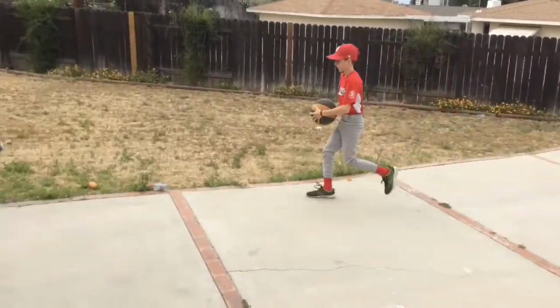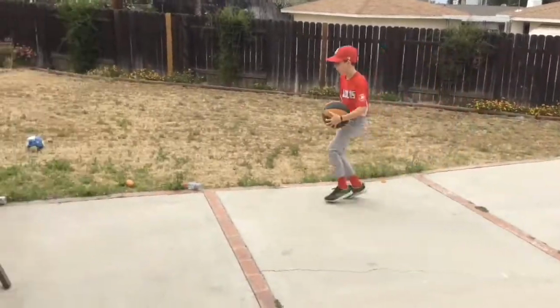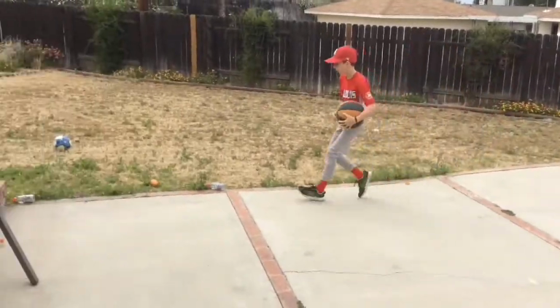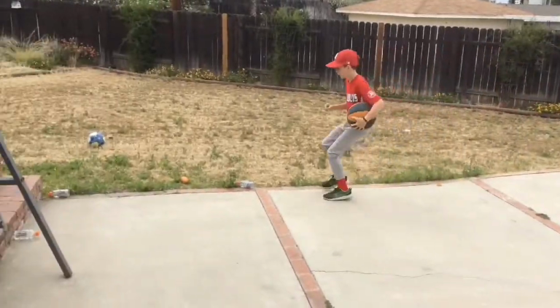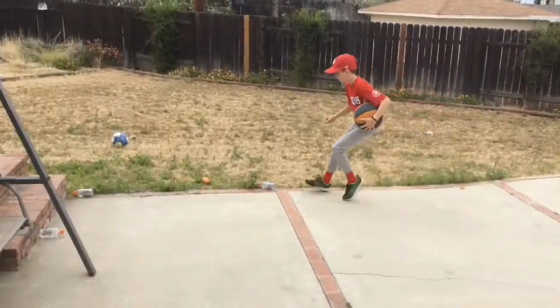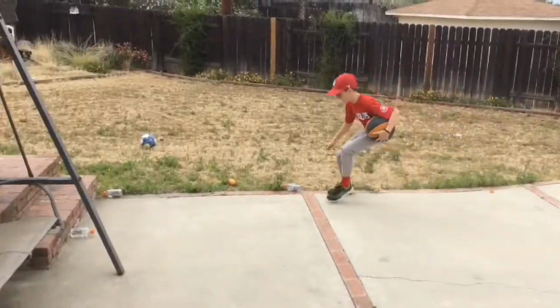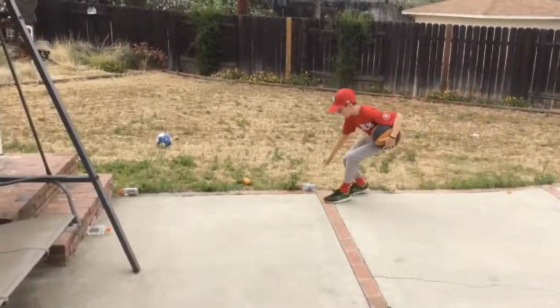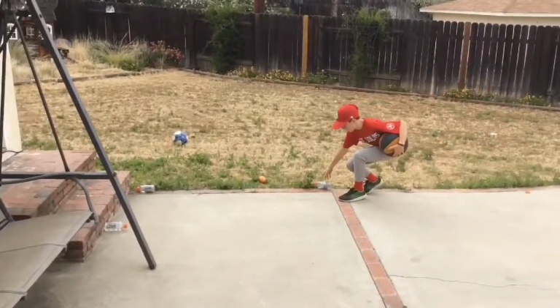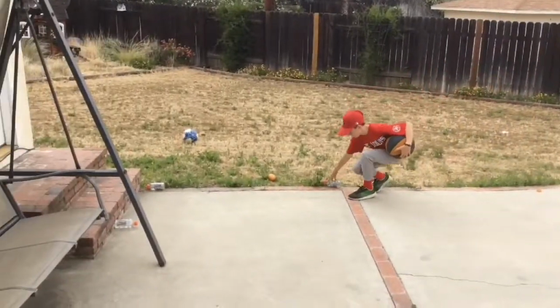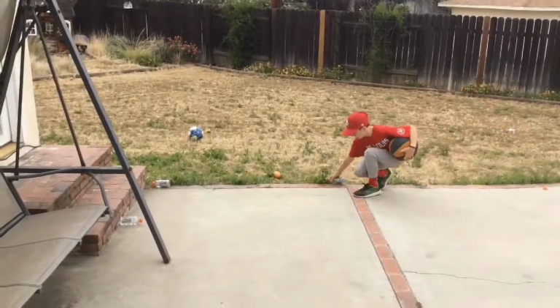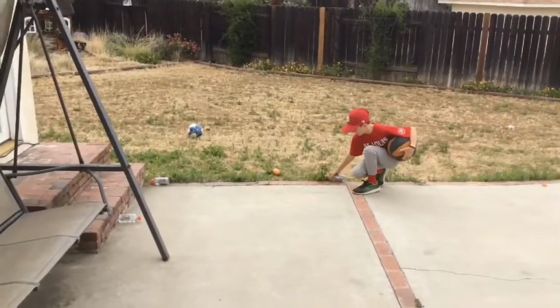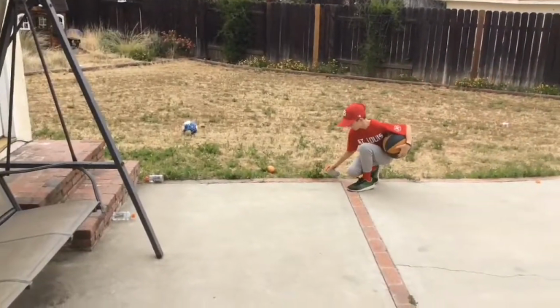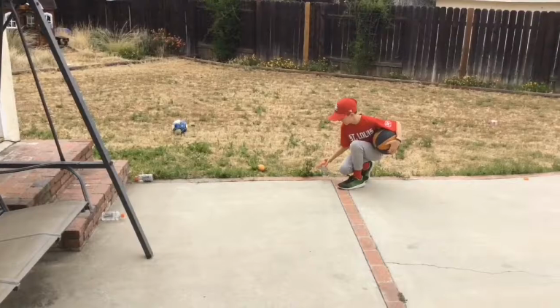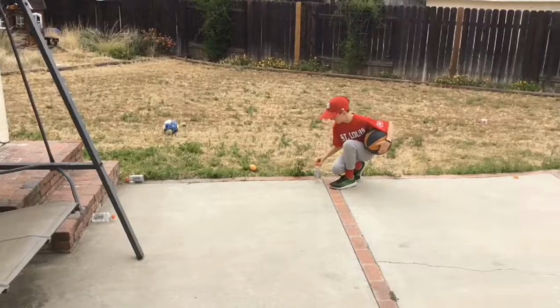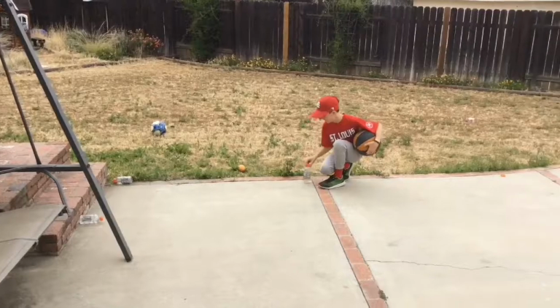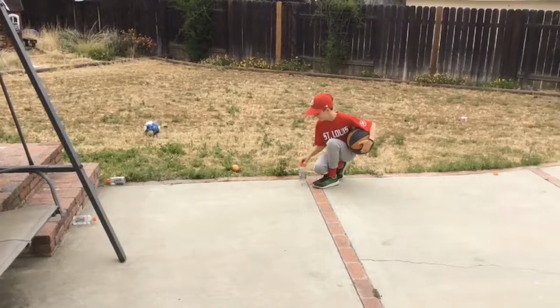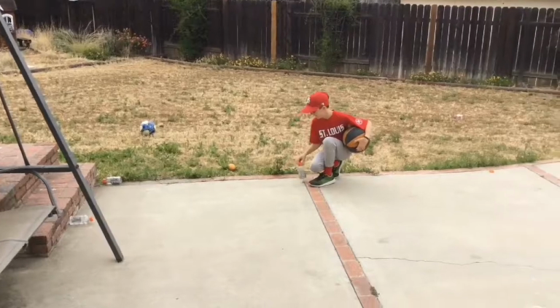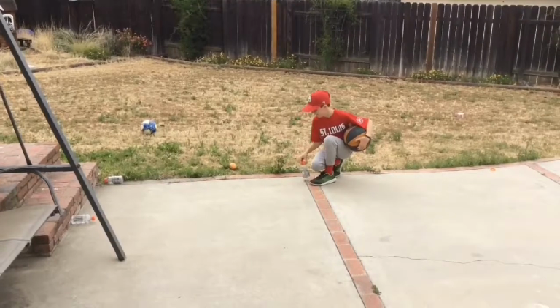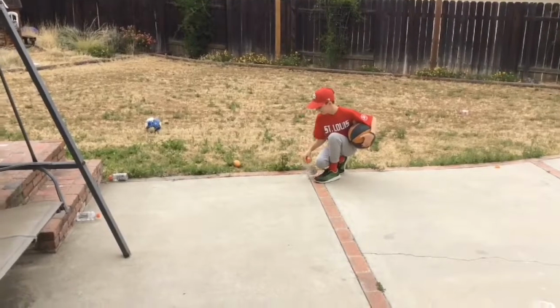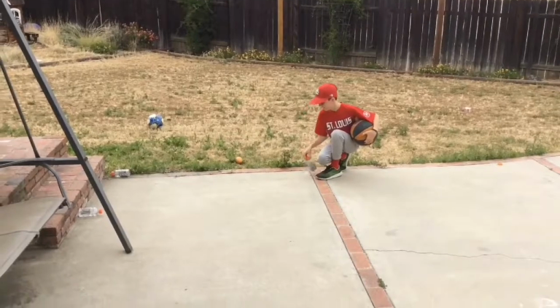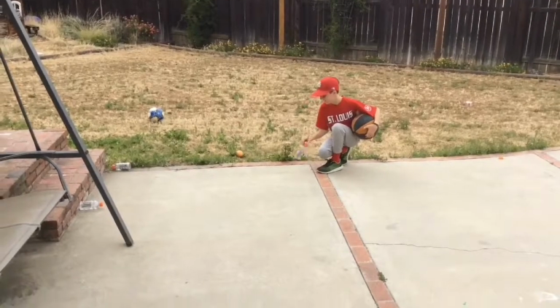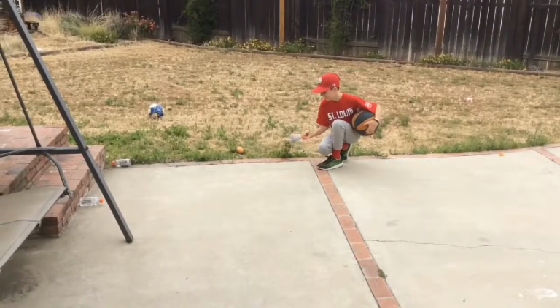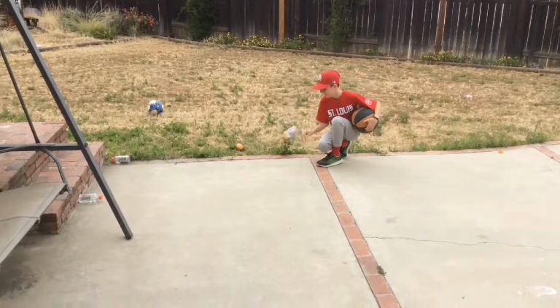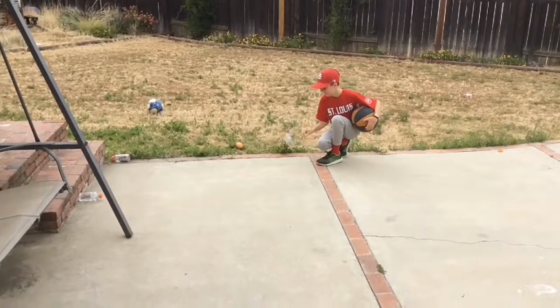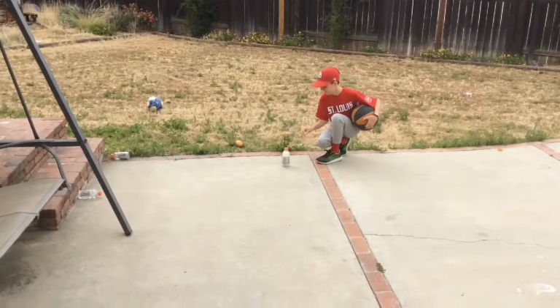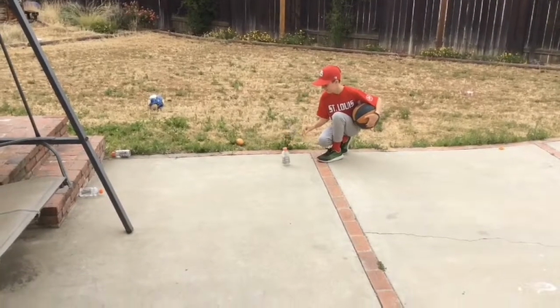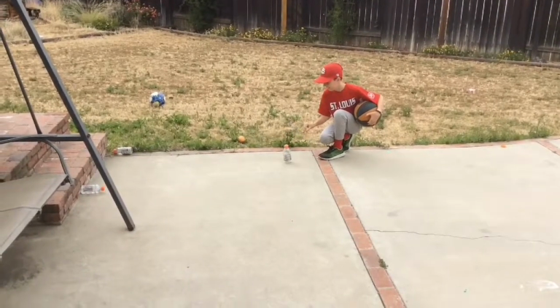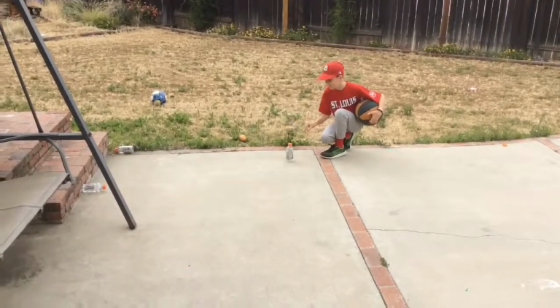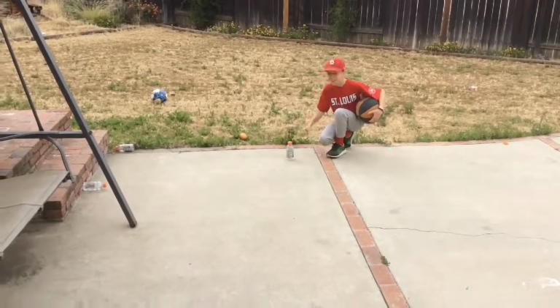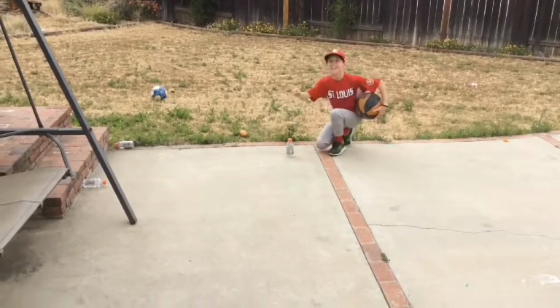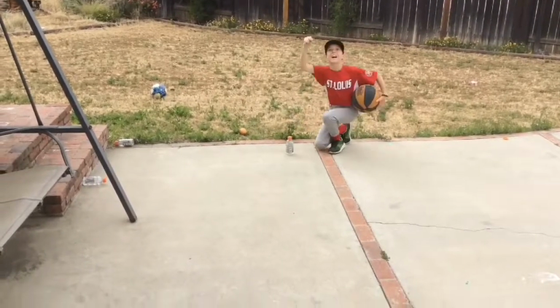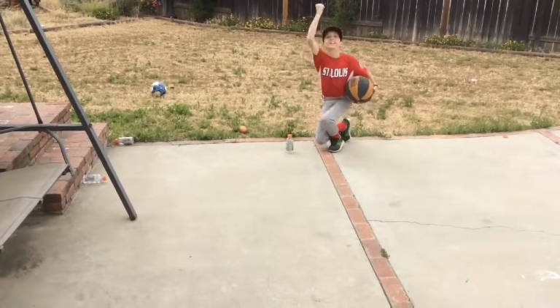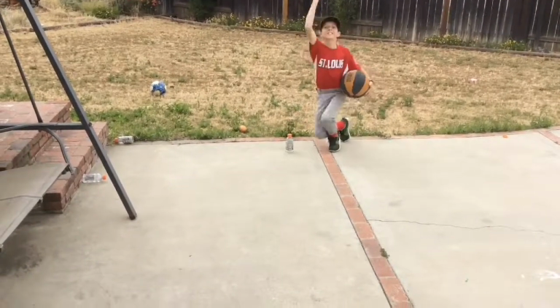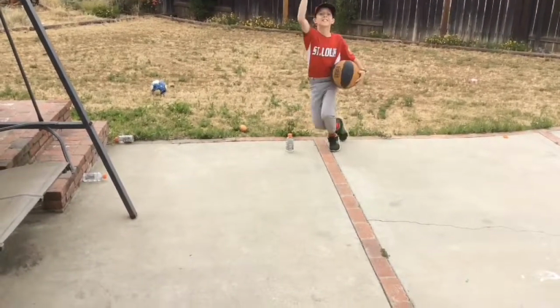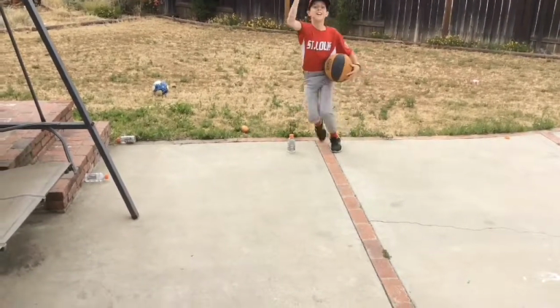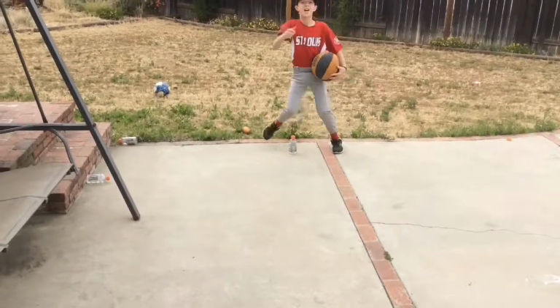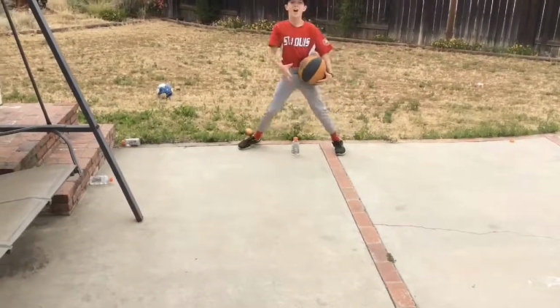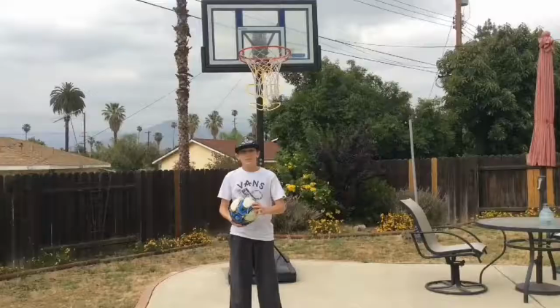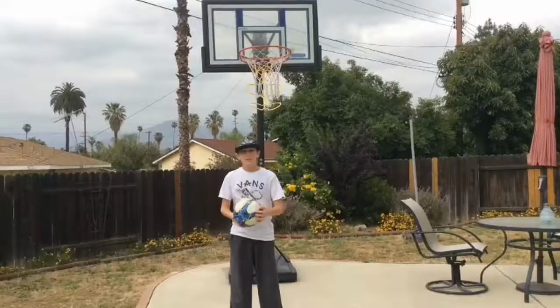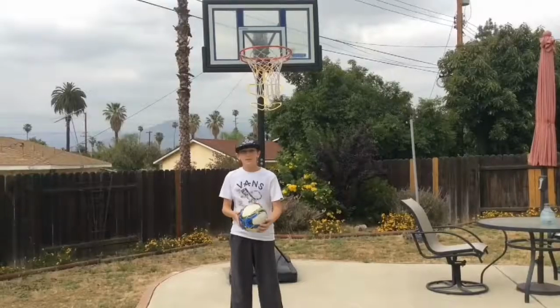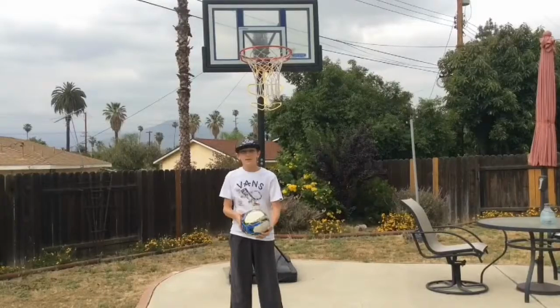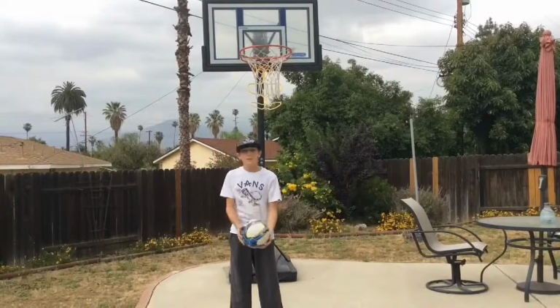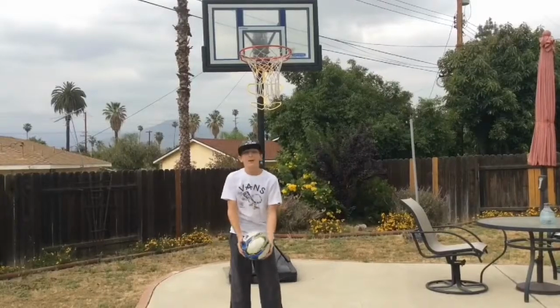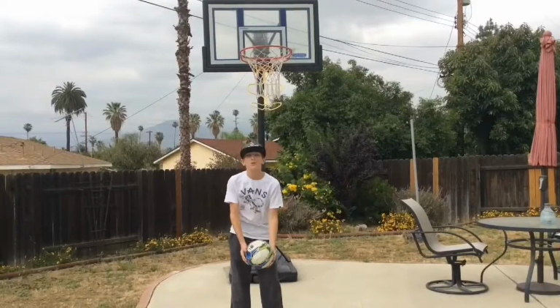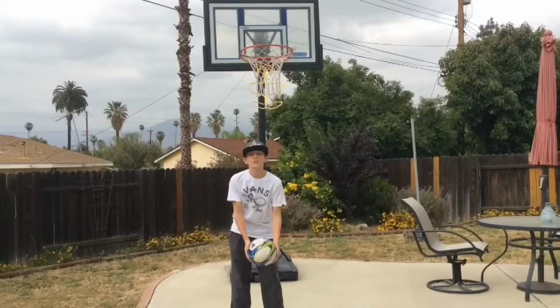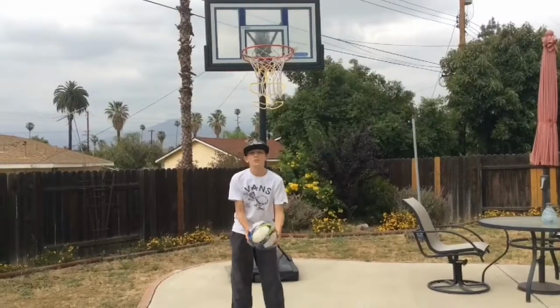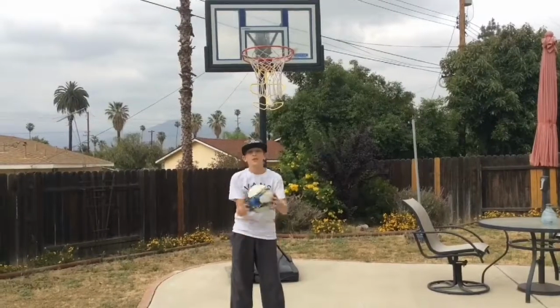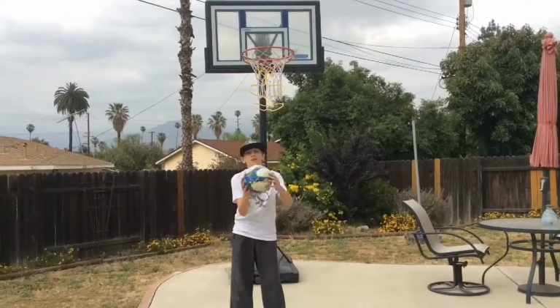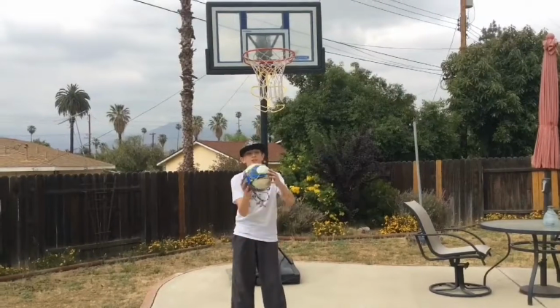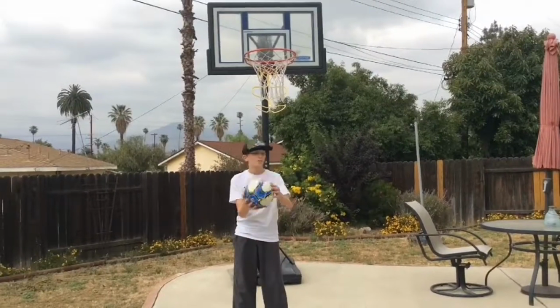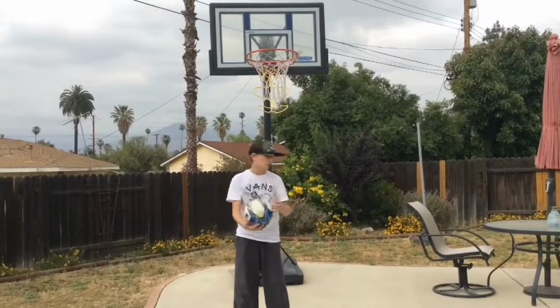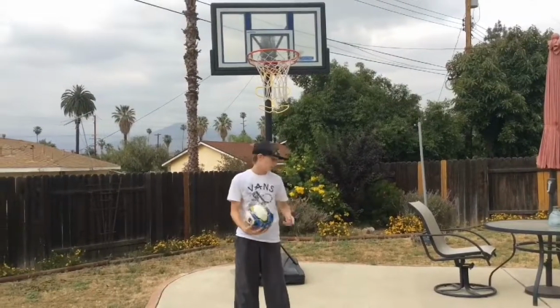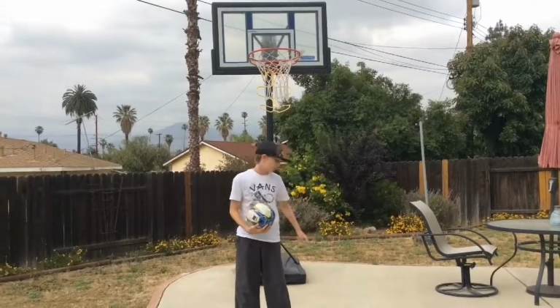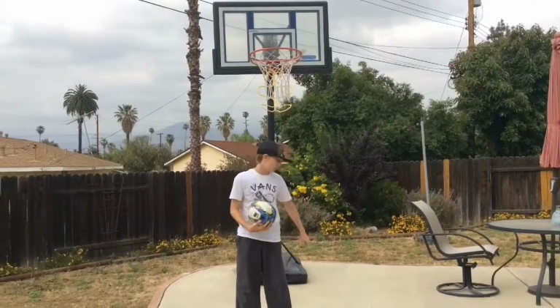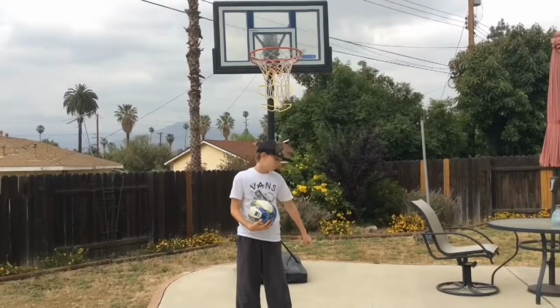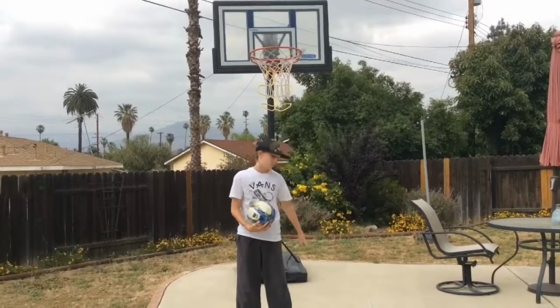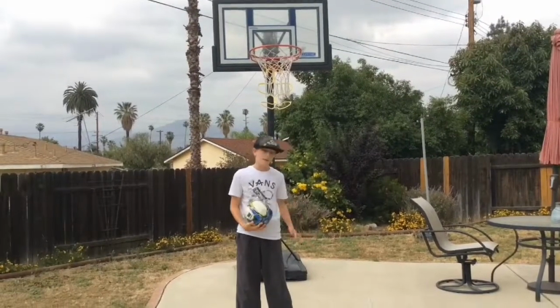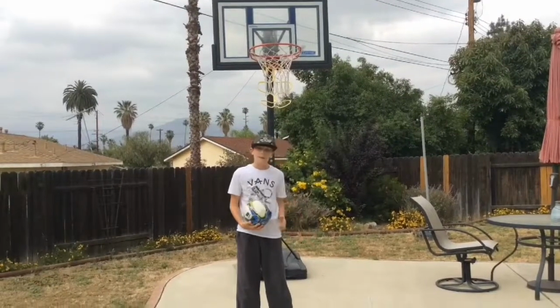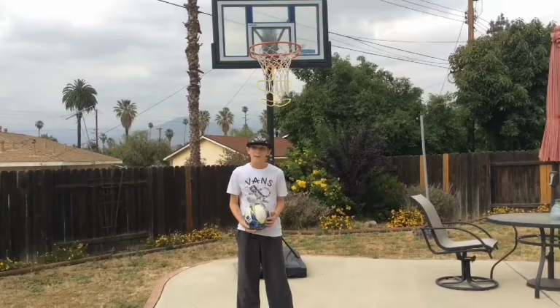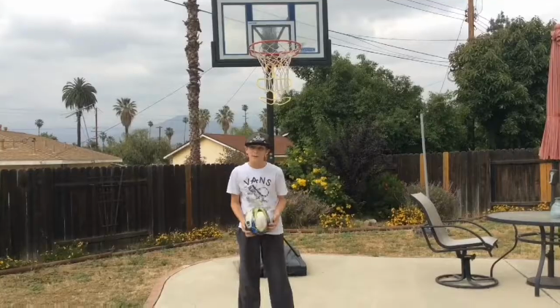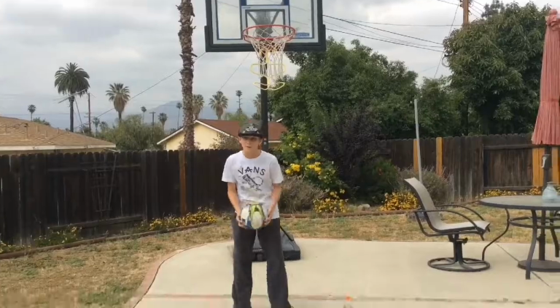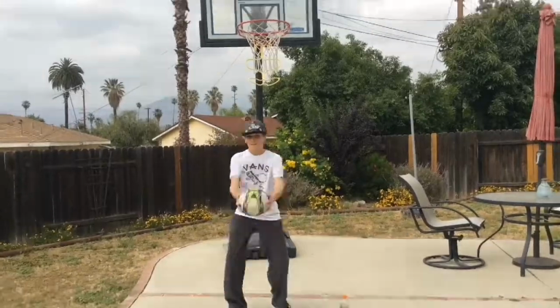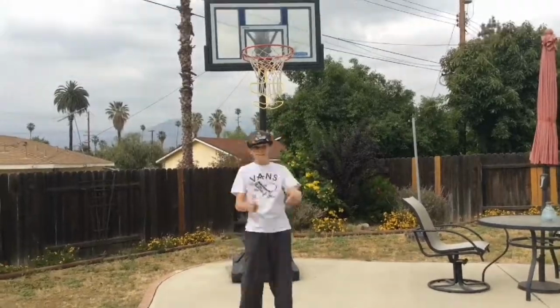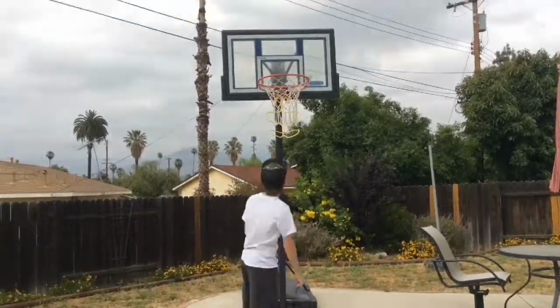The water ball flip! Yes, I'm going to make a backward shot and then a water ball flip. Go!